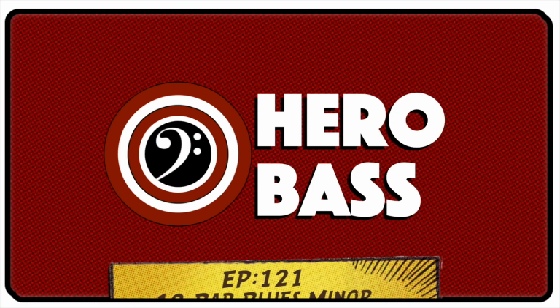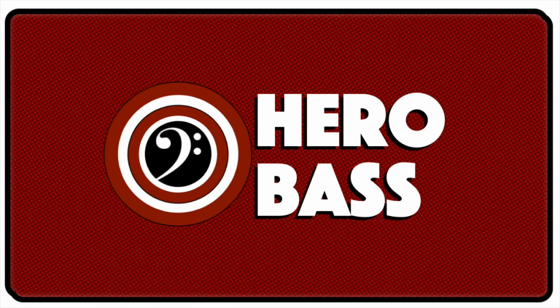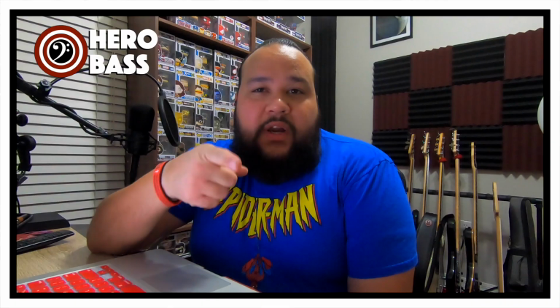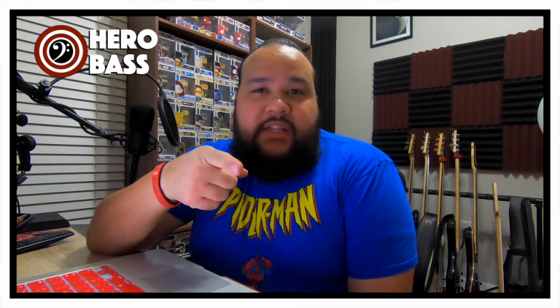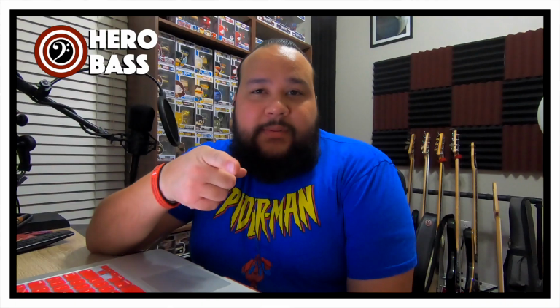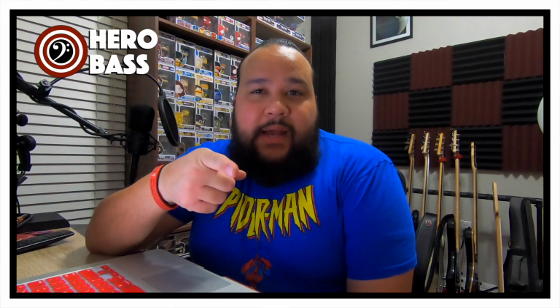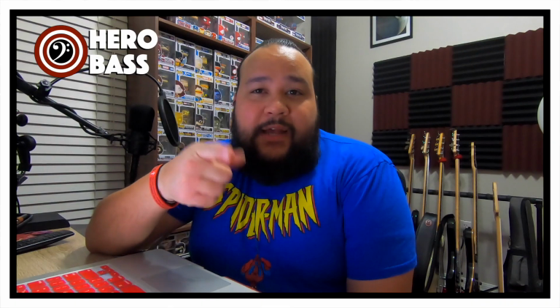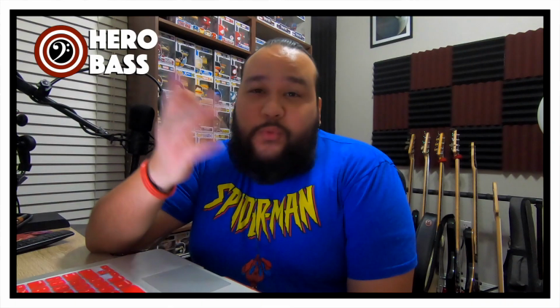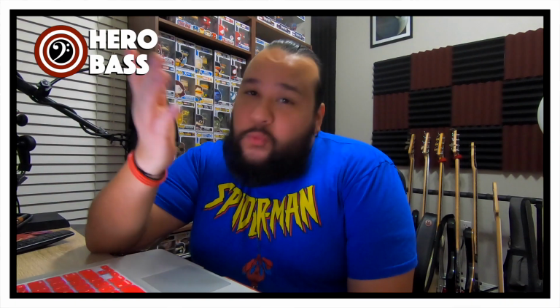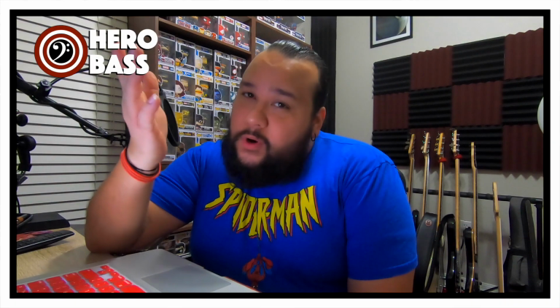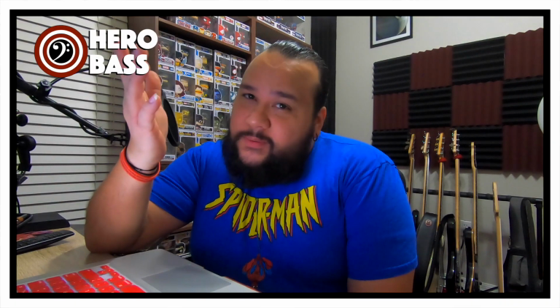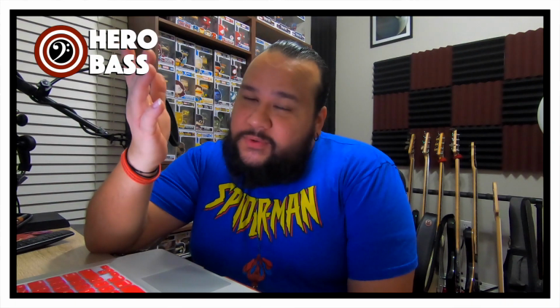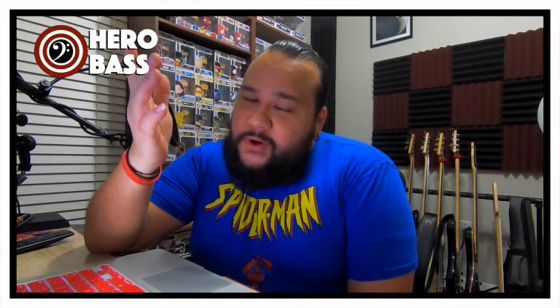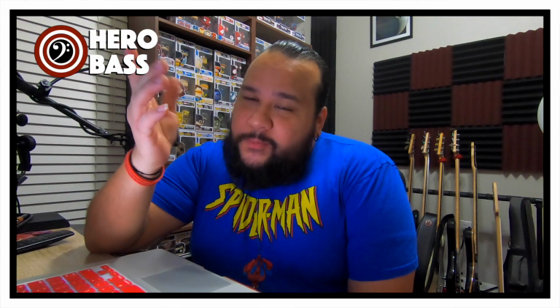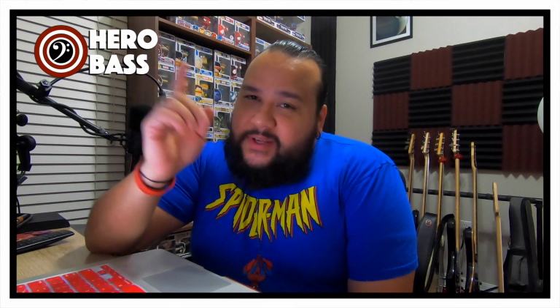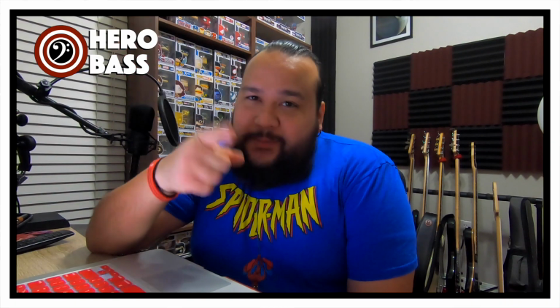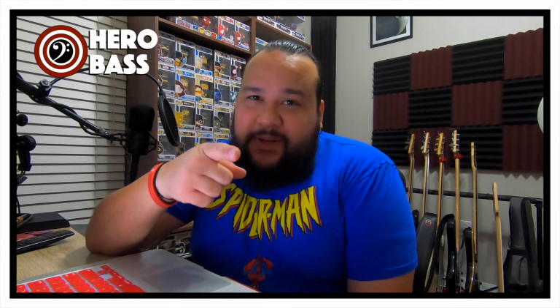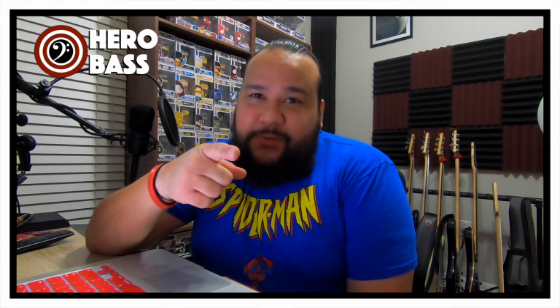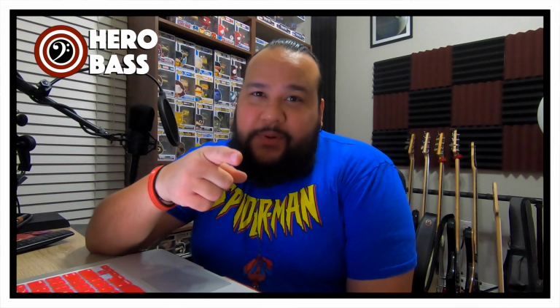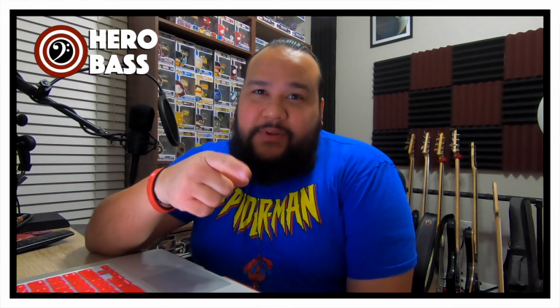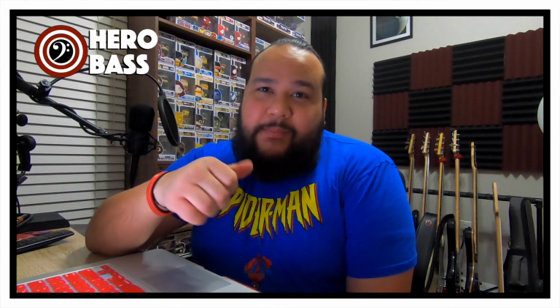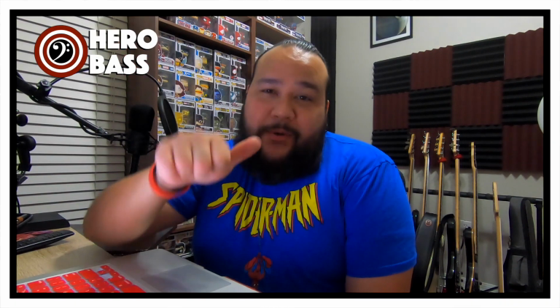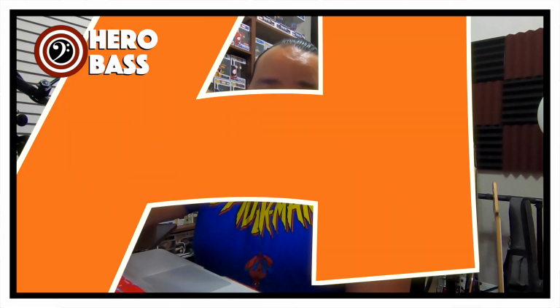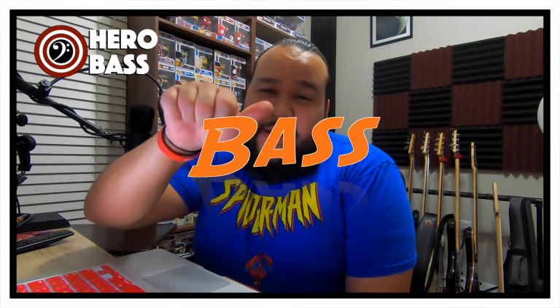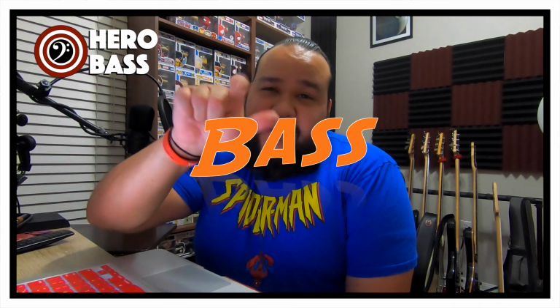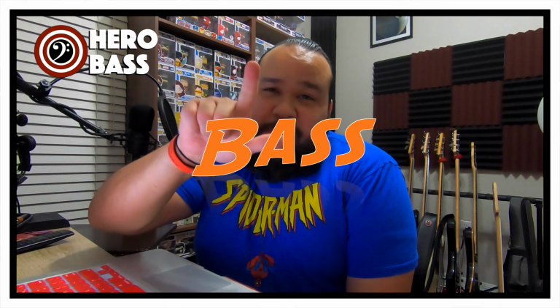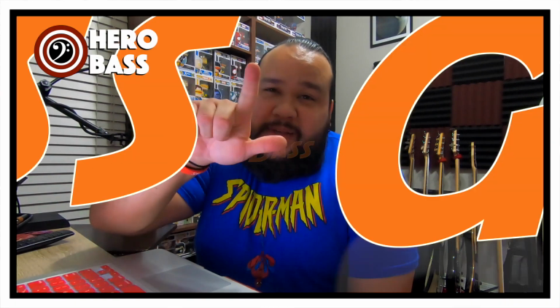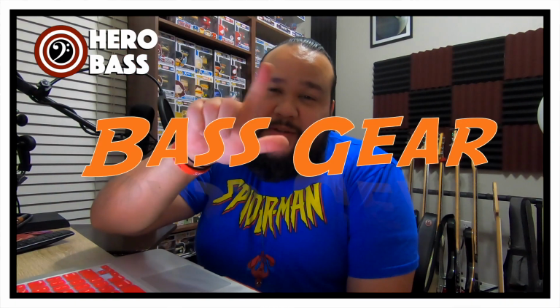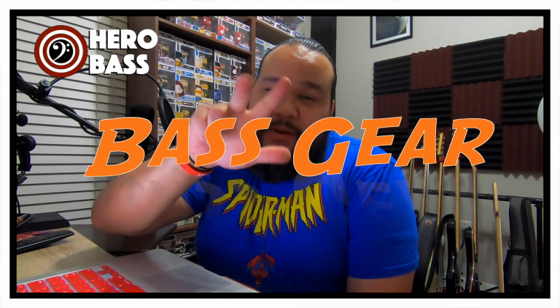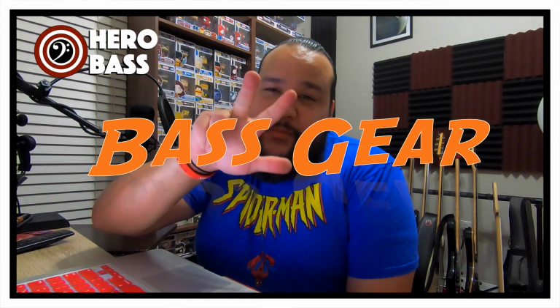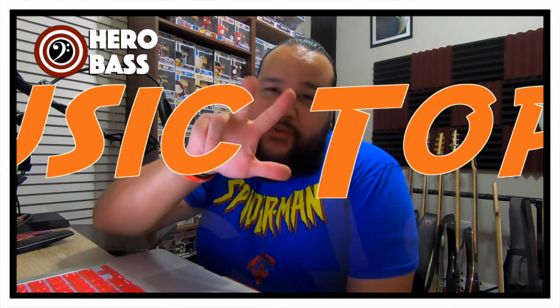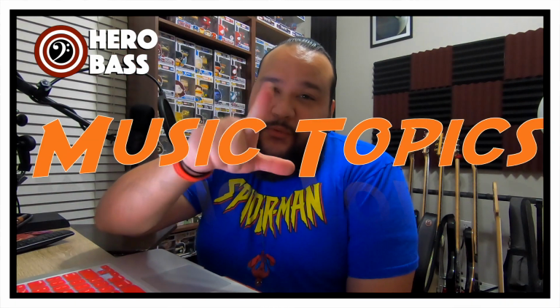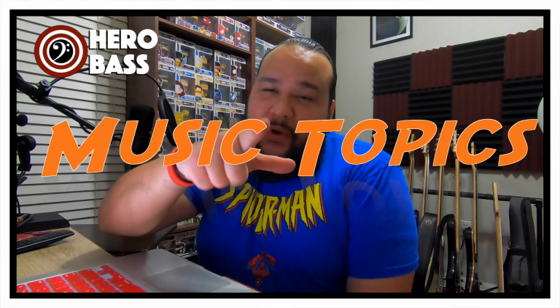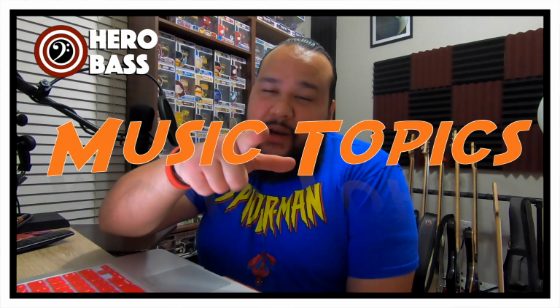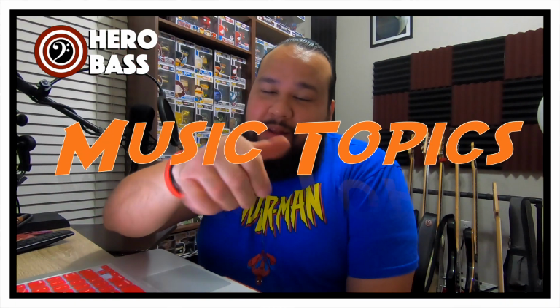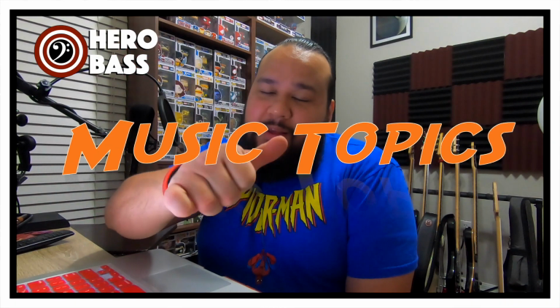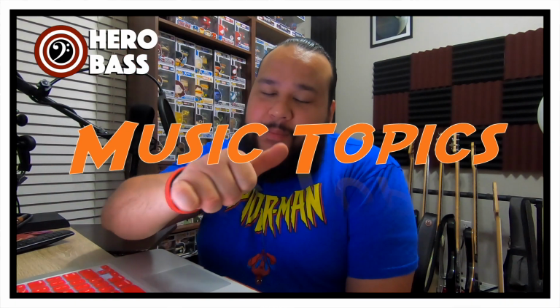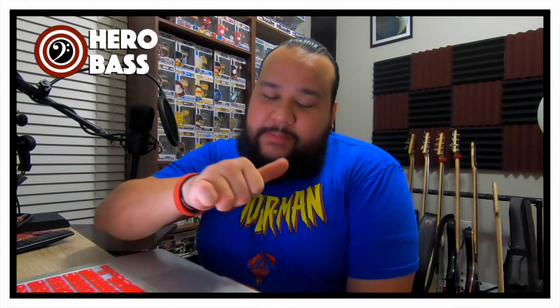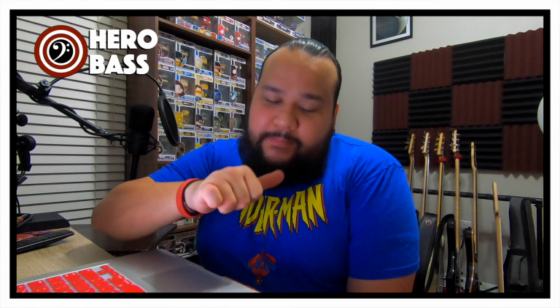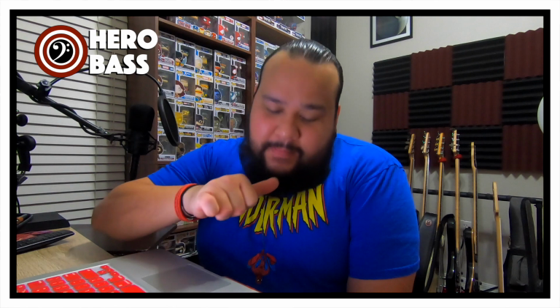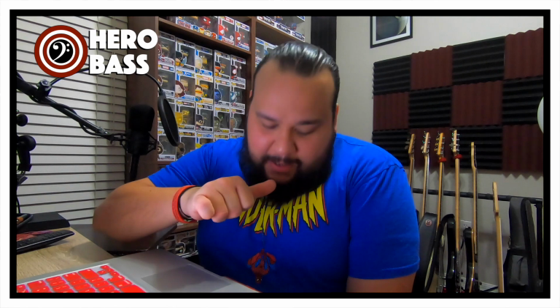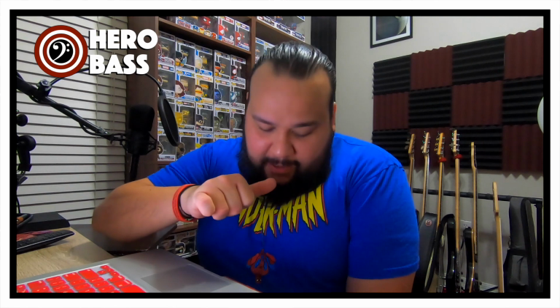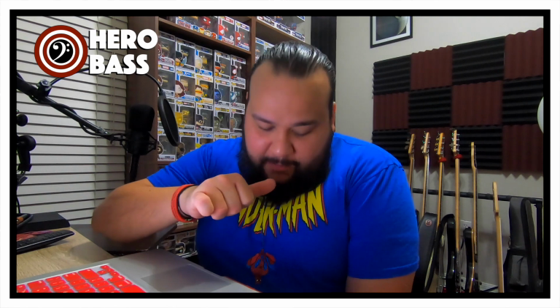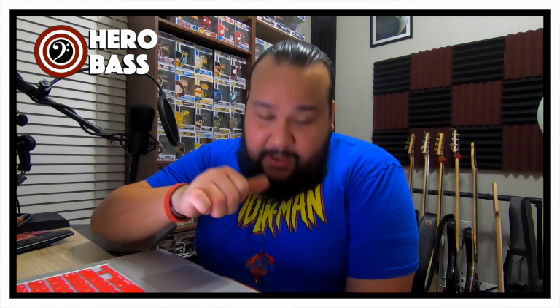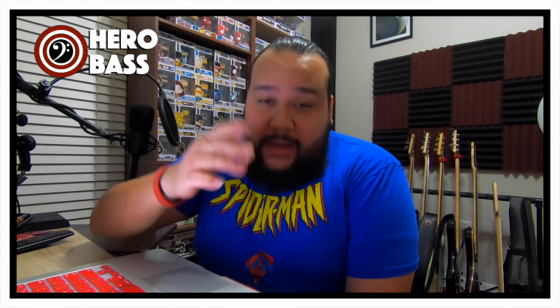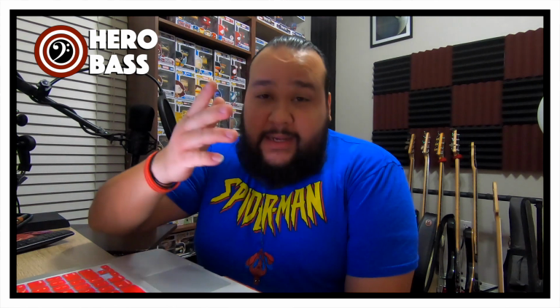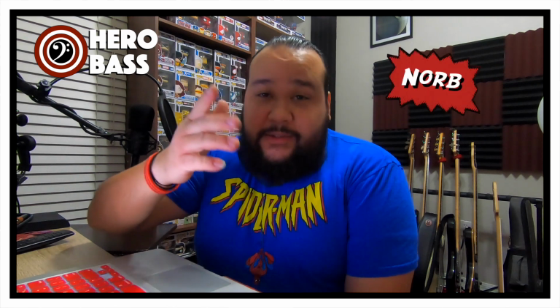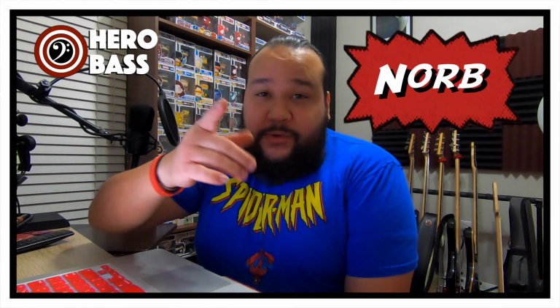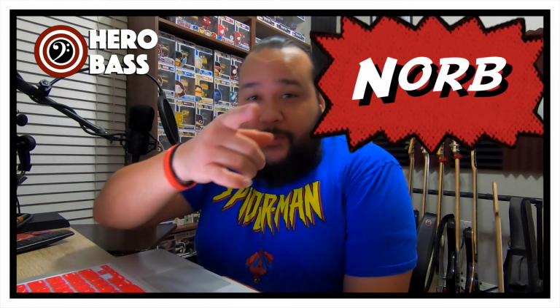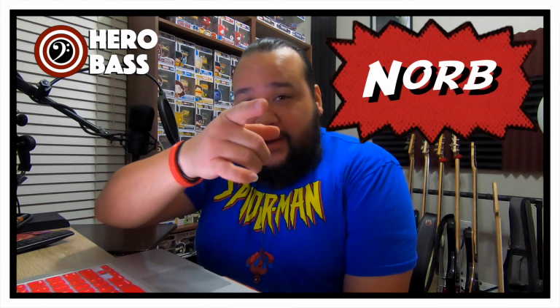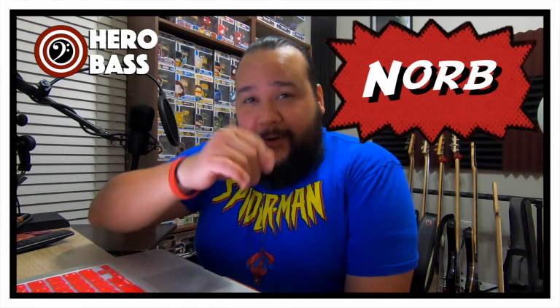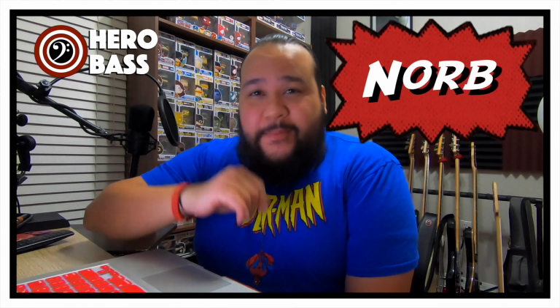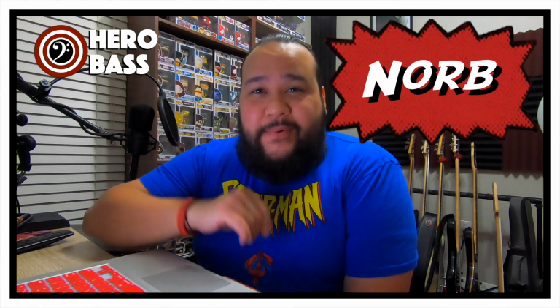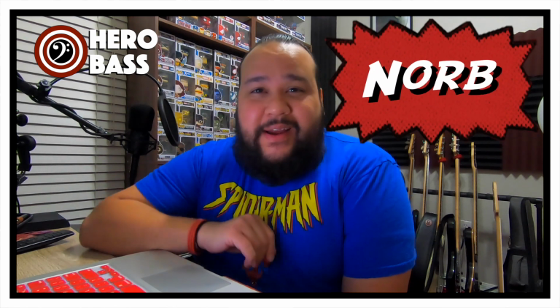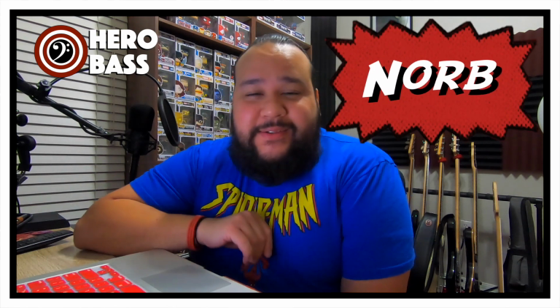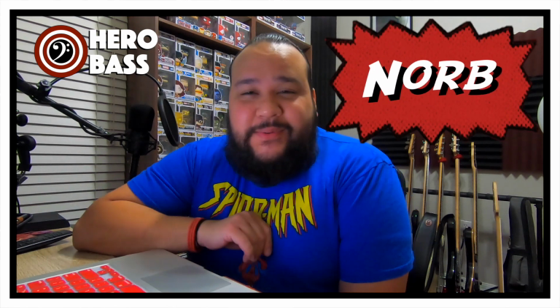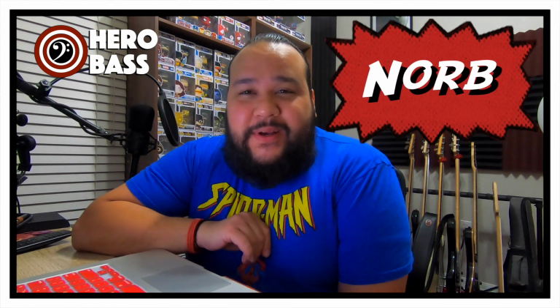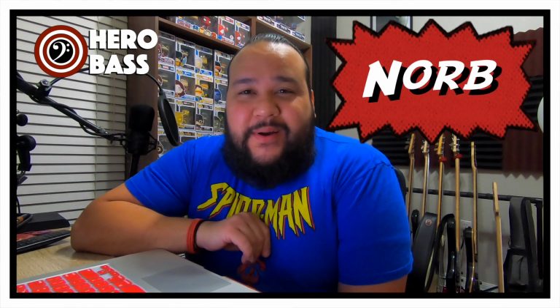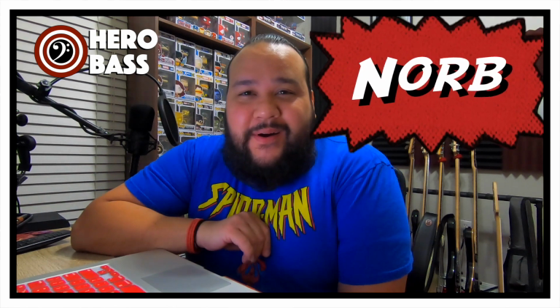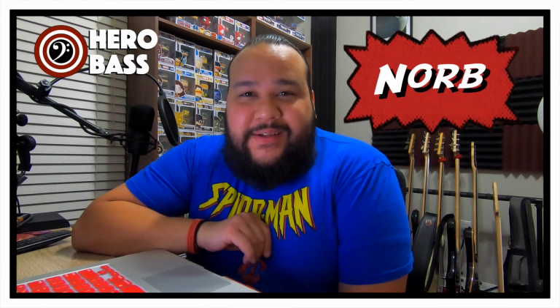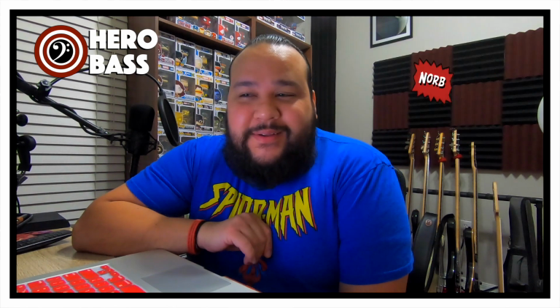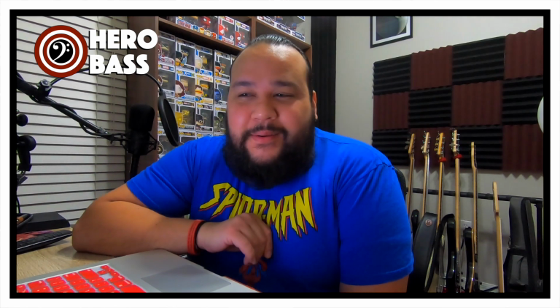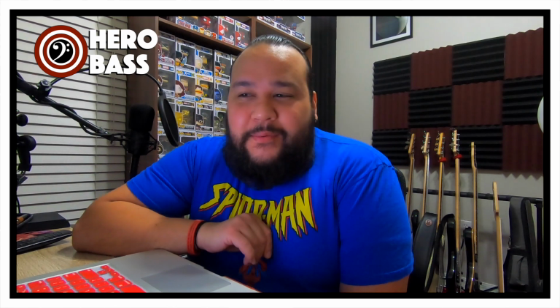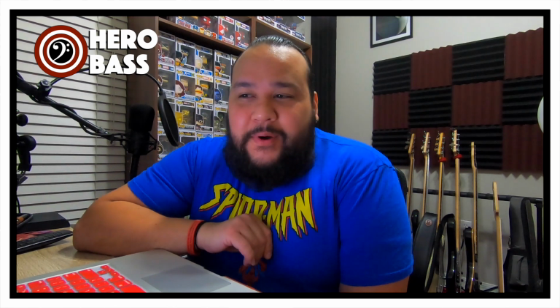What is up, guys? Welcome to Hero Base, a place where we talk about bass, gear, music, and related topics. My name is Morf, and I hope you guys are doing awesomely well.